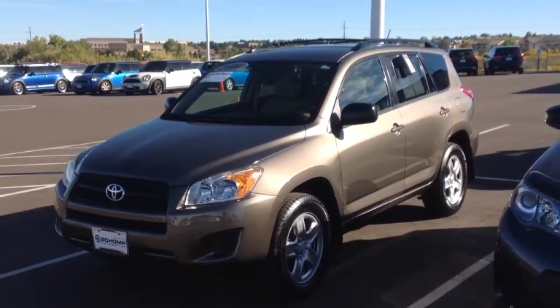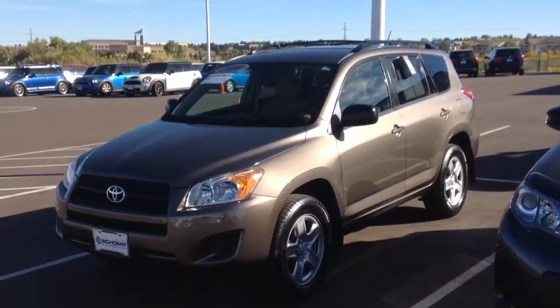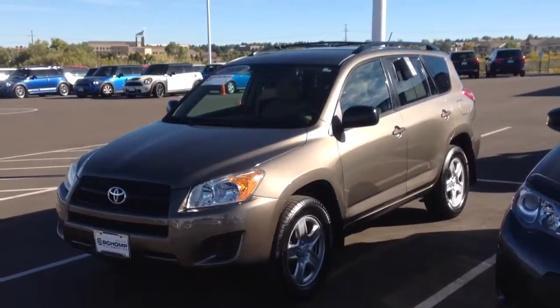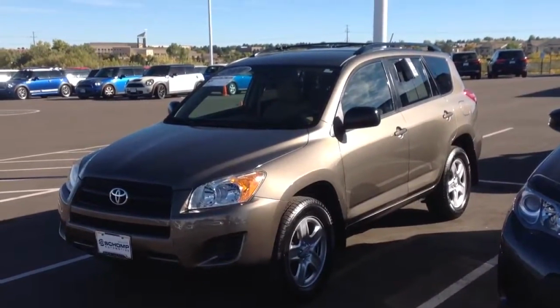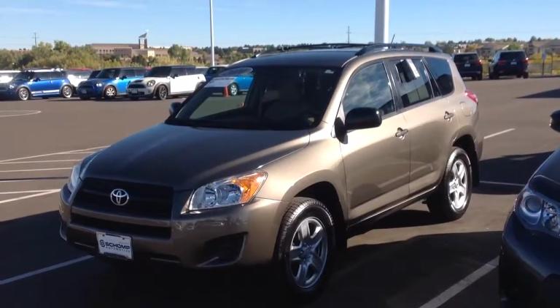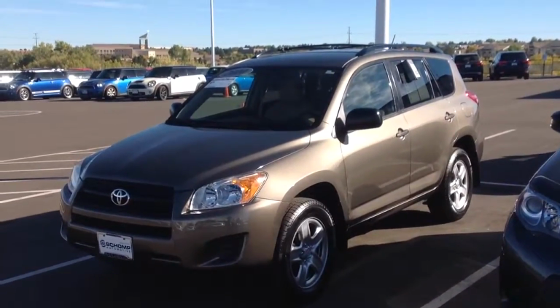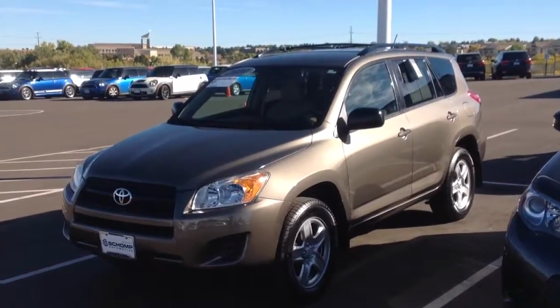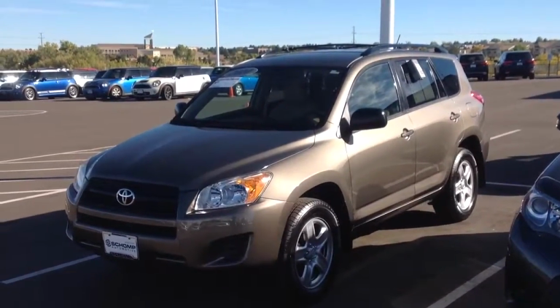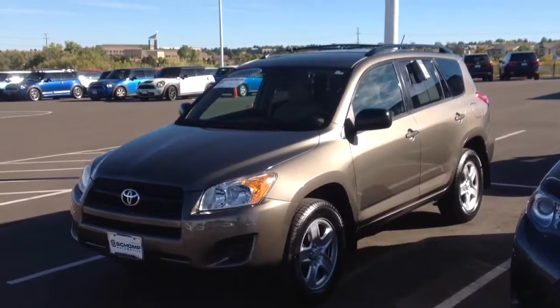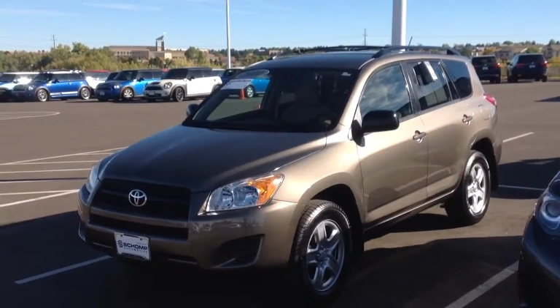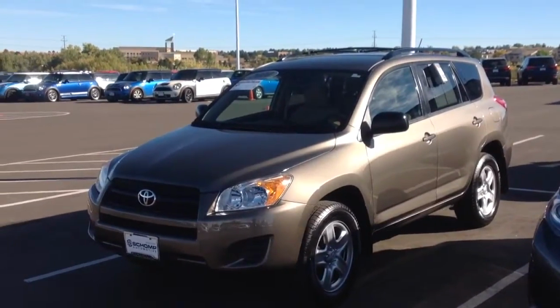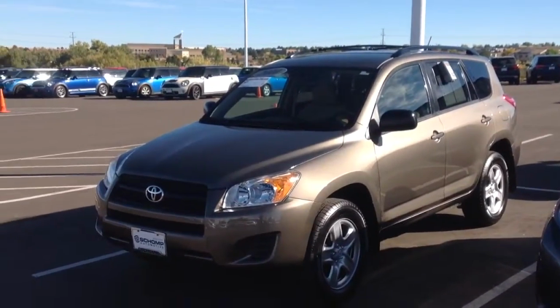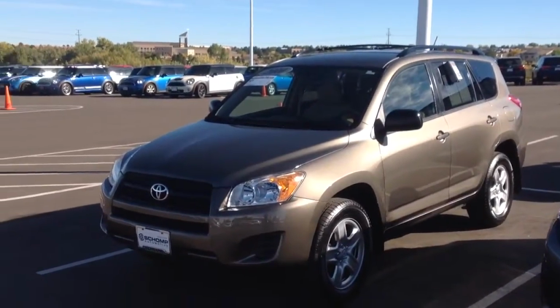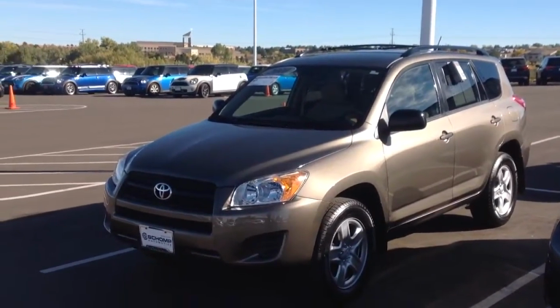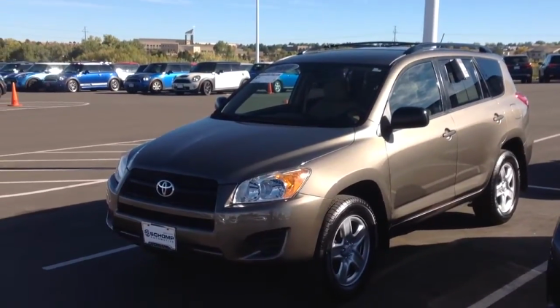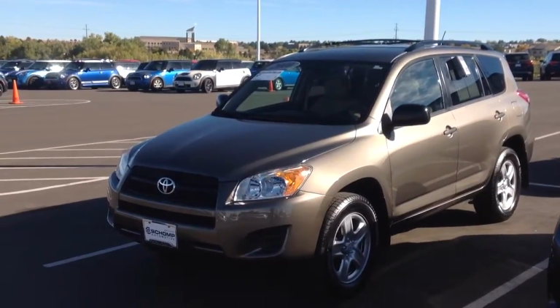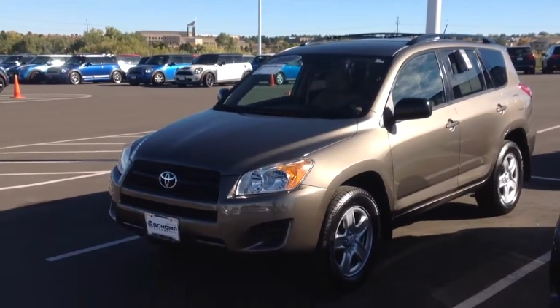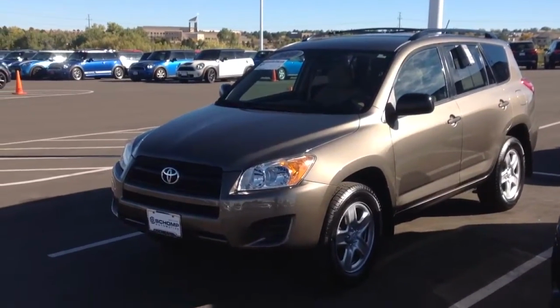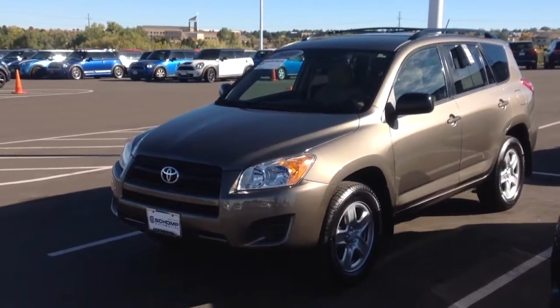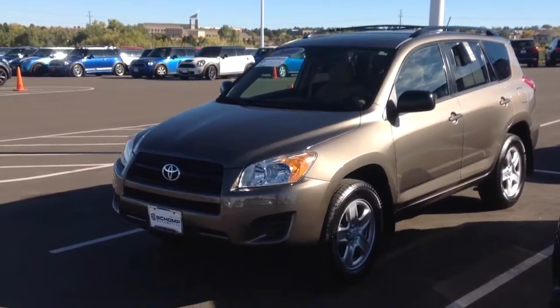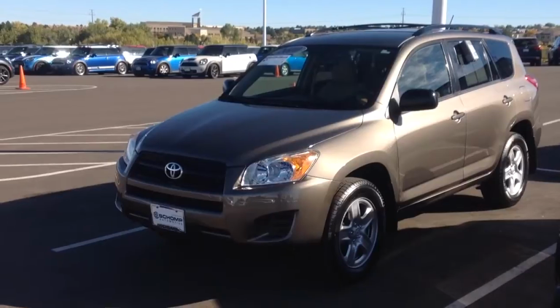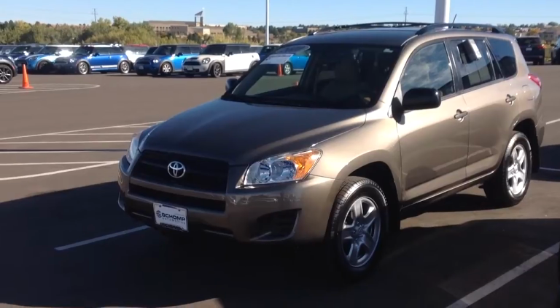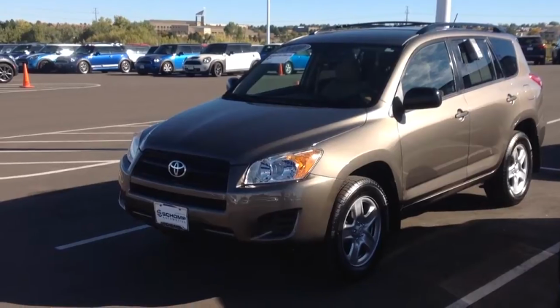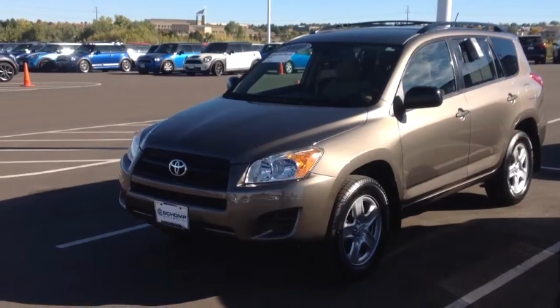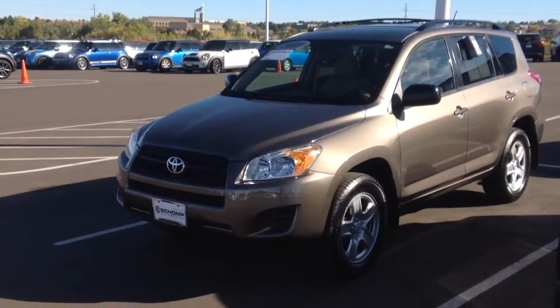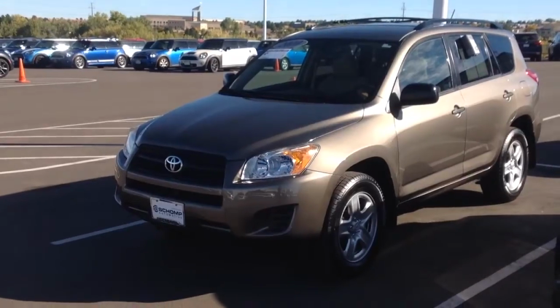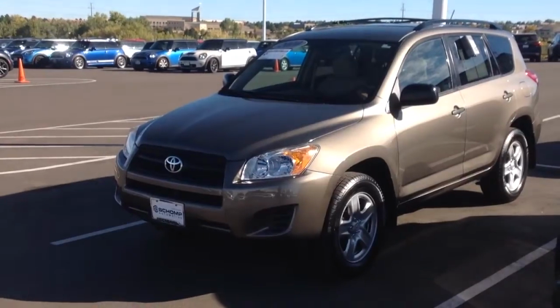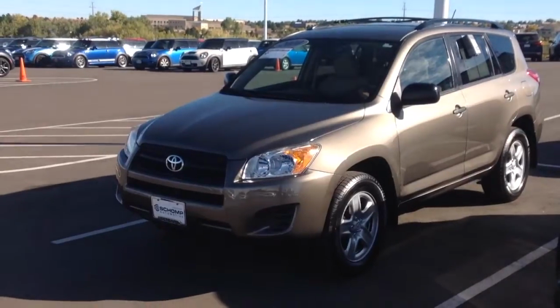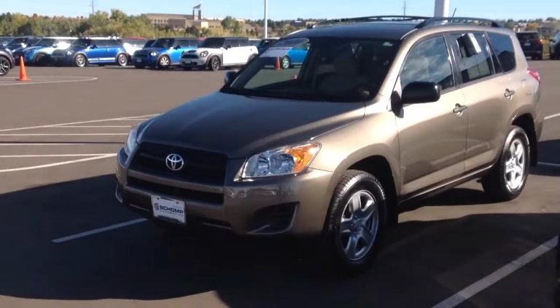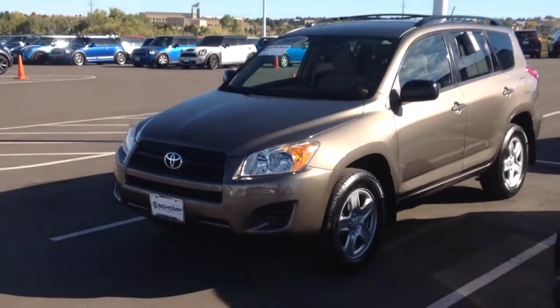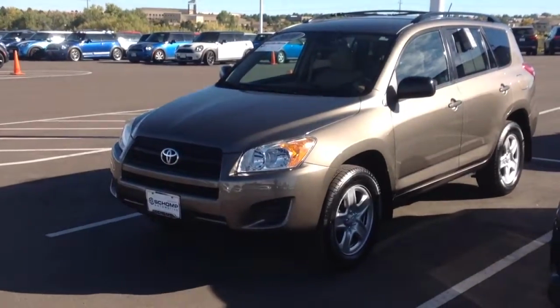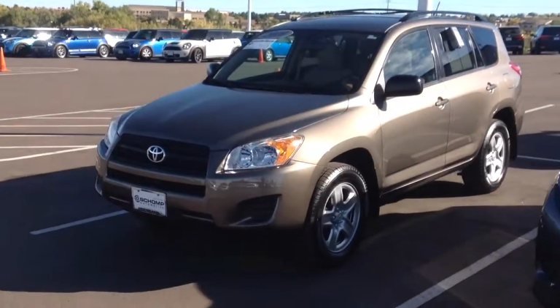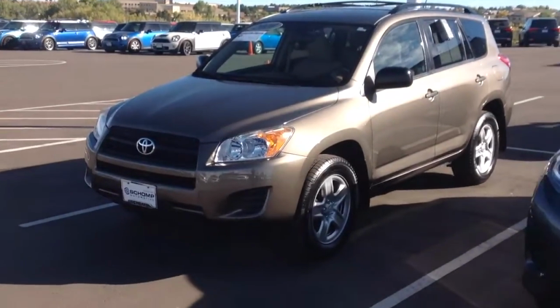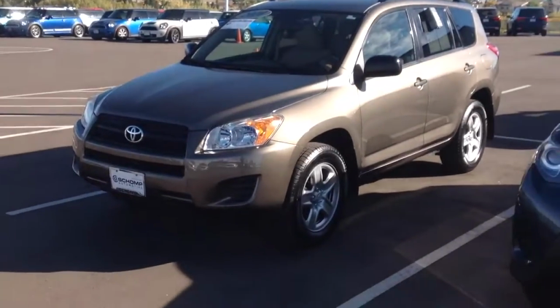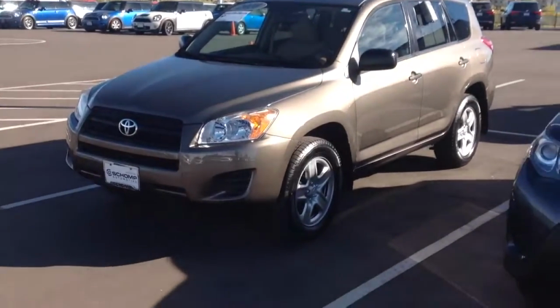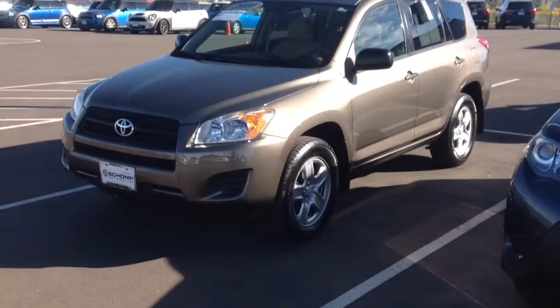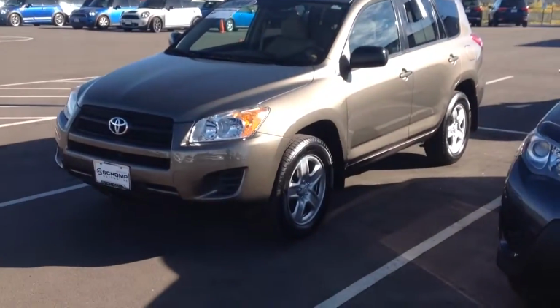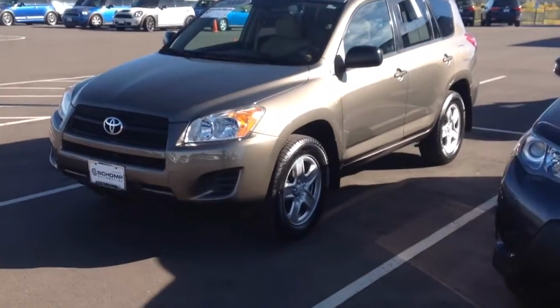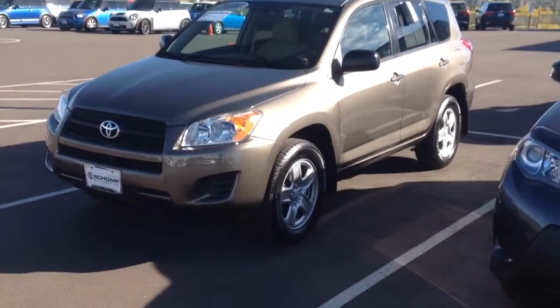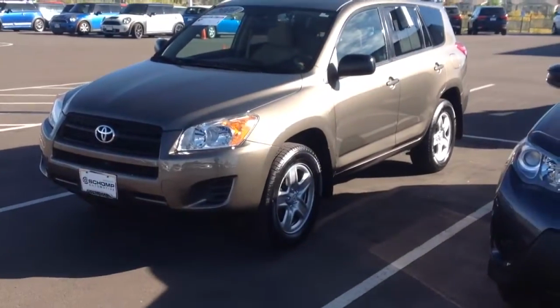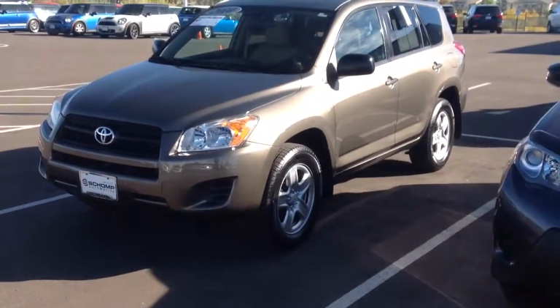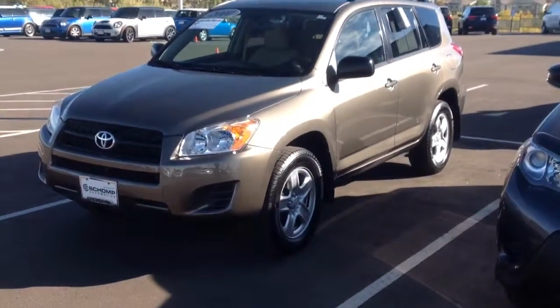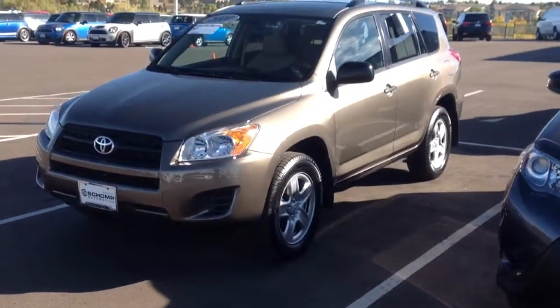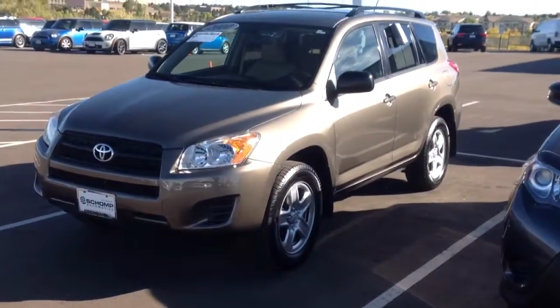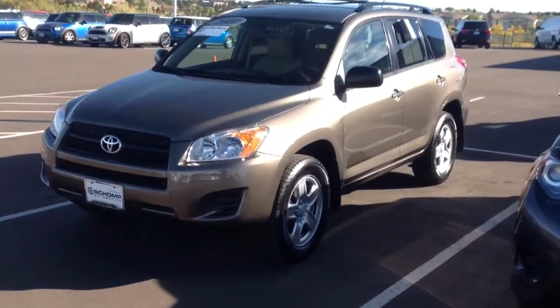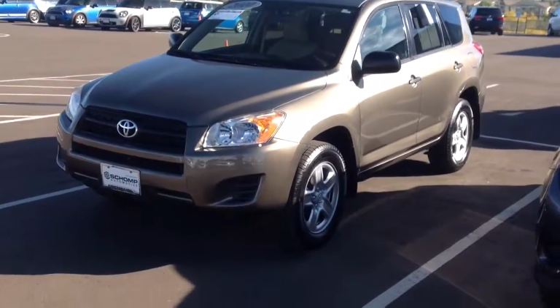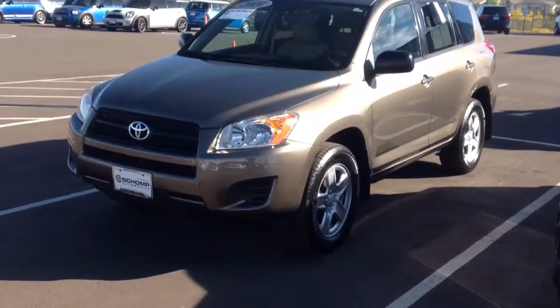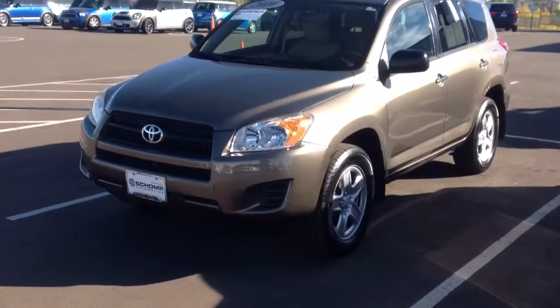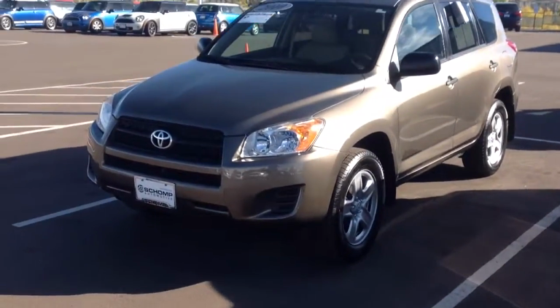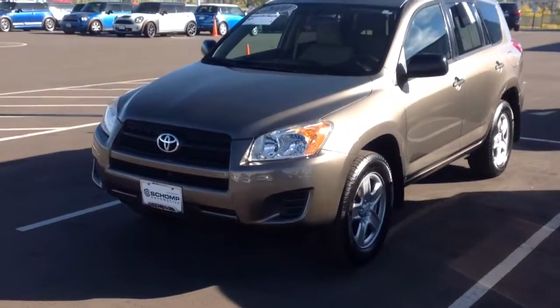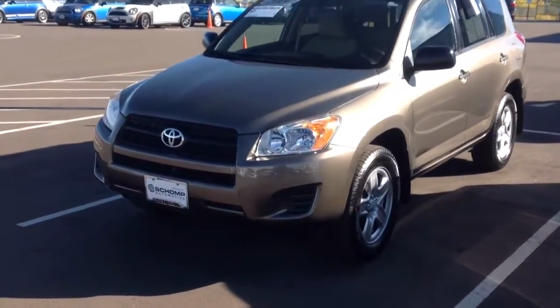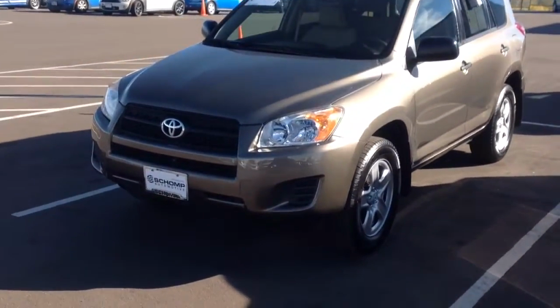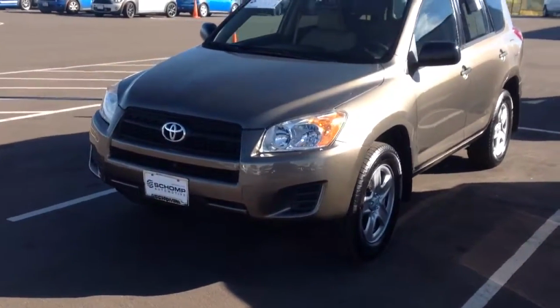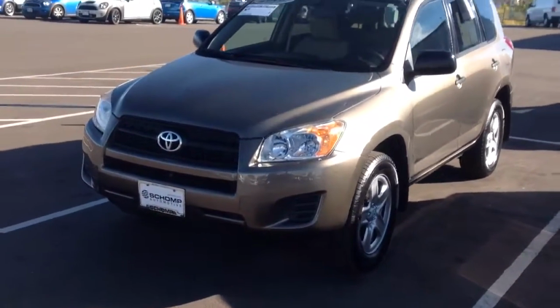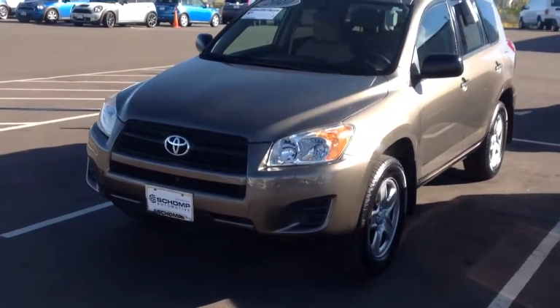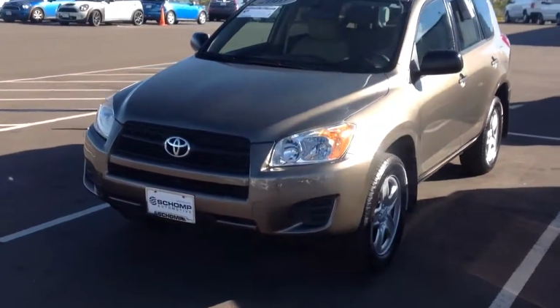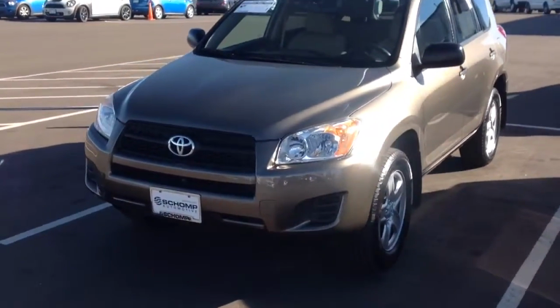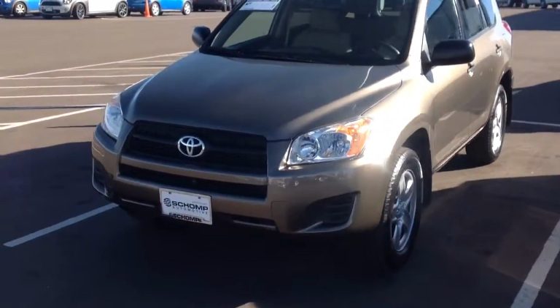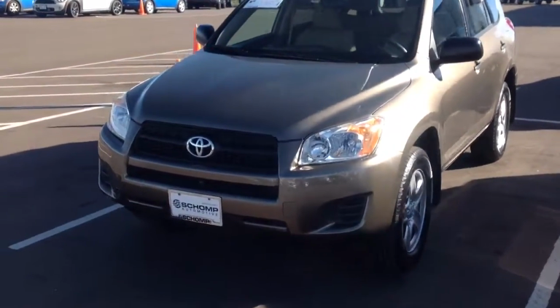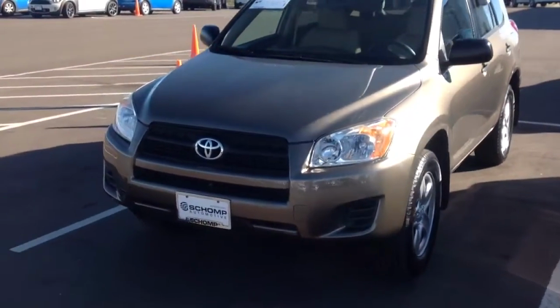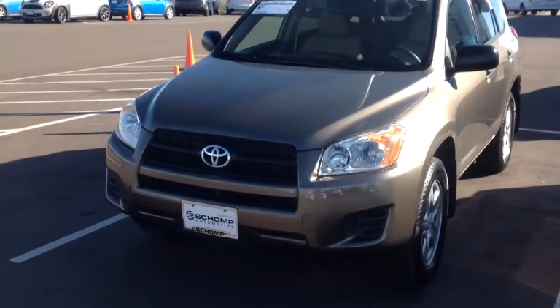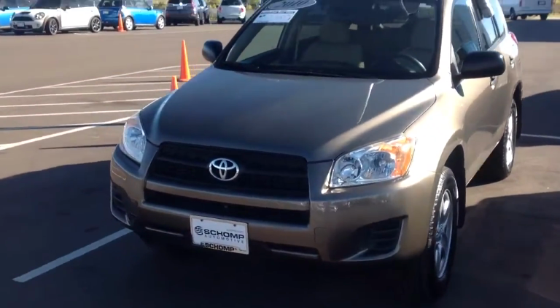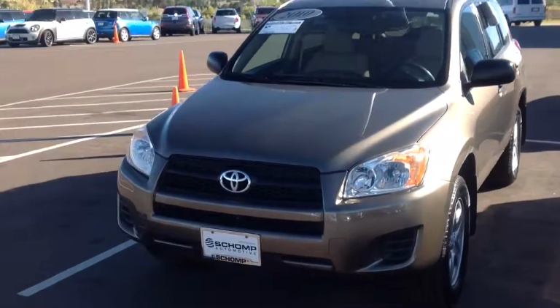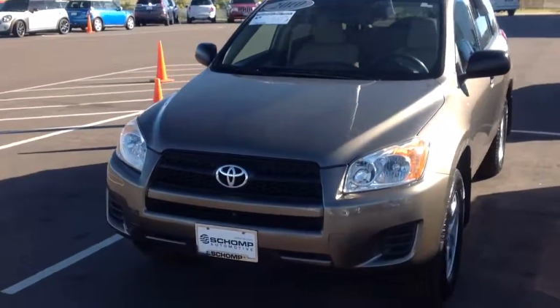Hey Raul, this is Max with Shop Mini. As promised, here's the quick video of the 2010 RAV4.